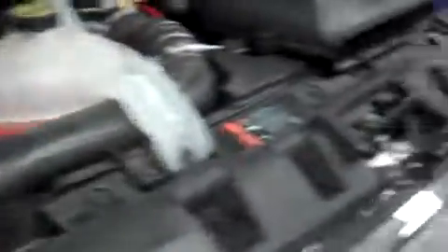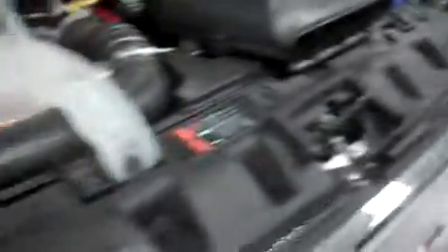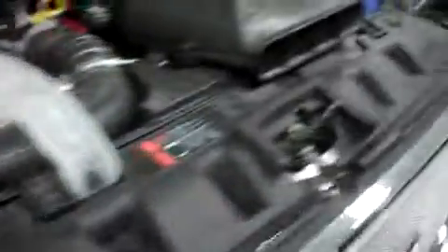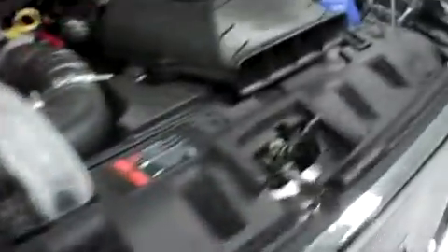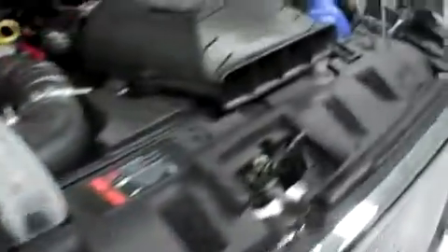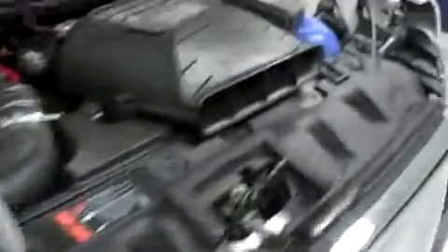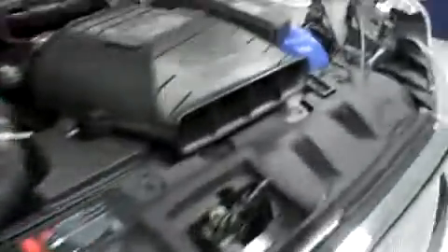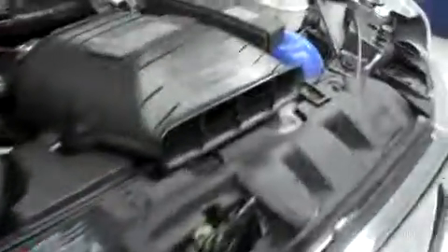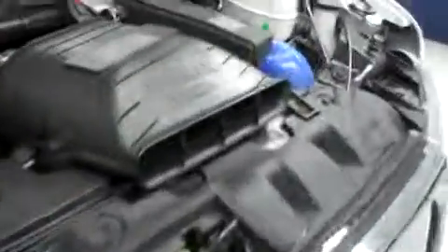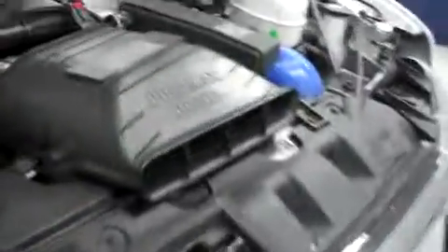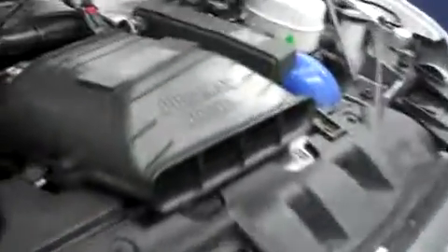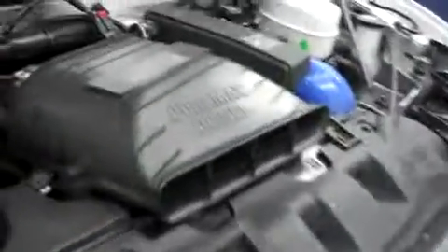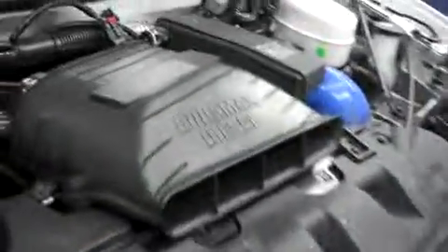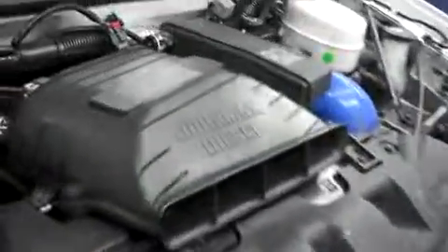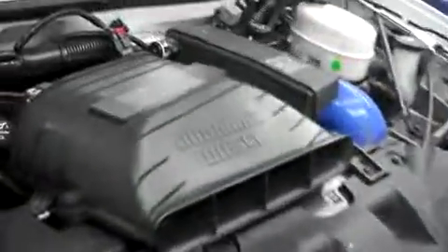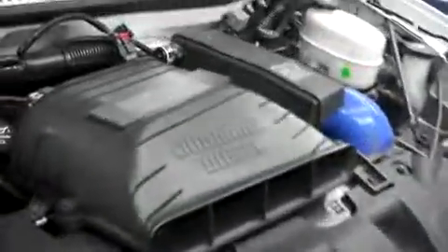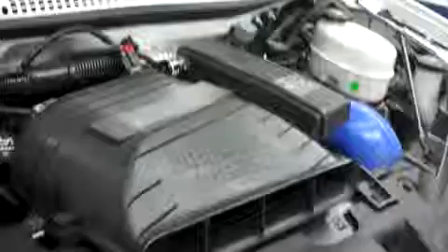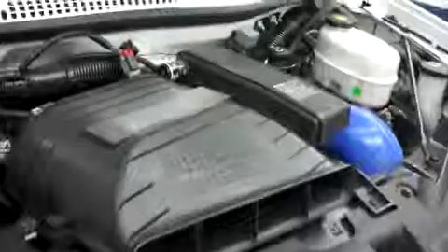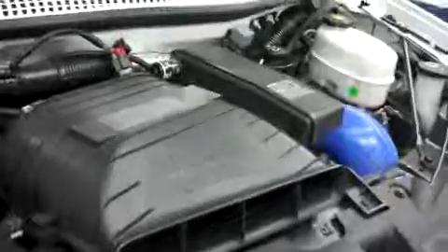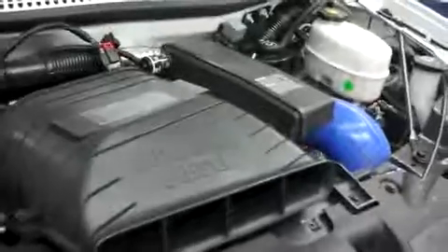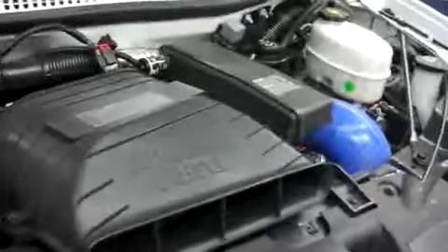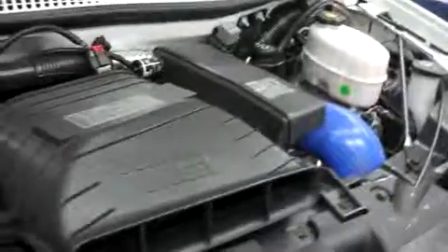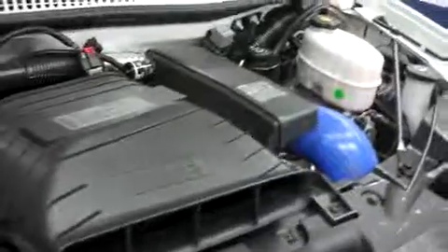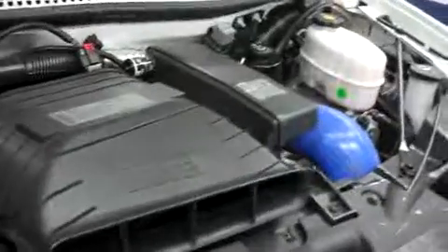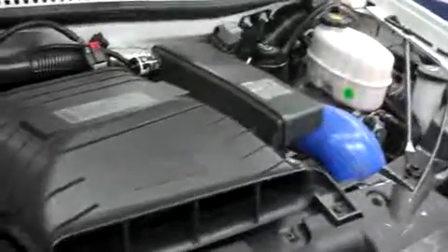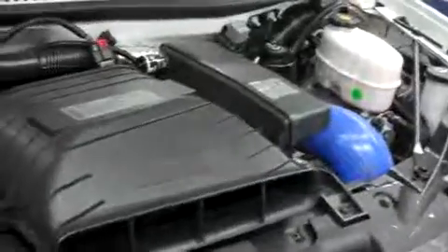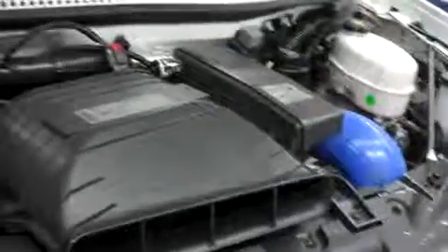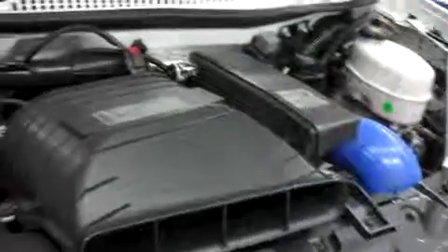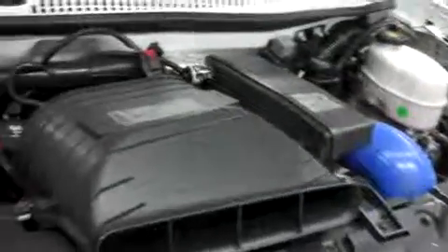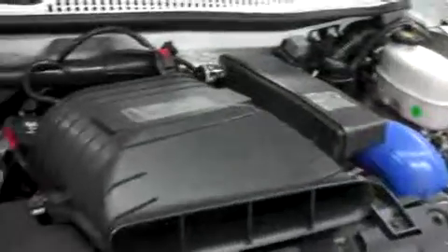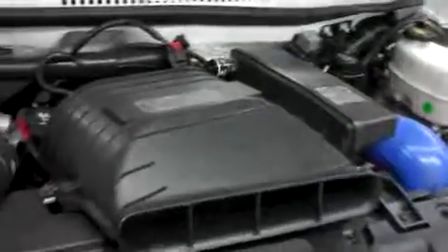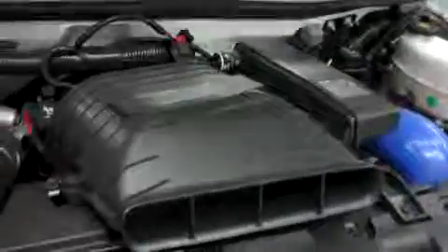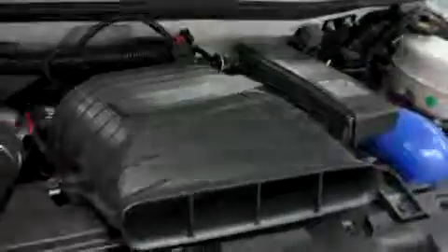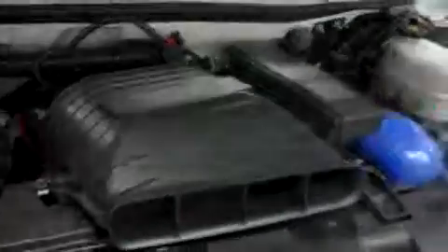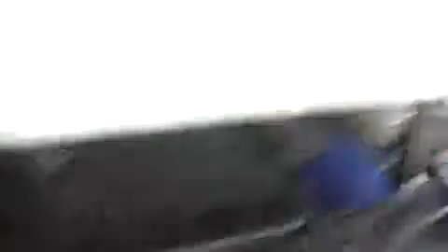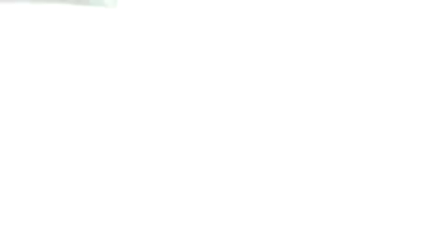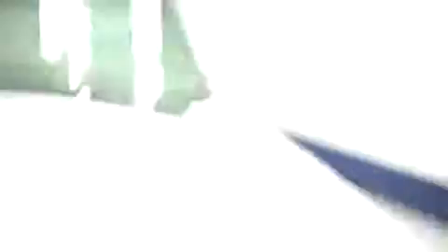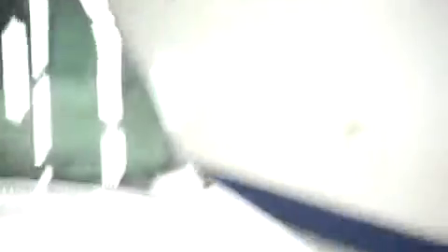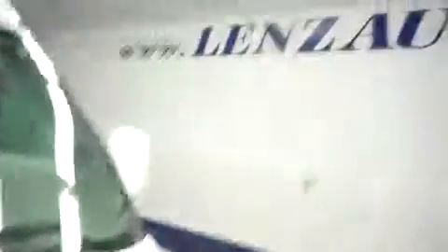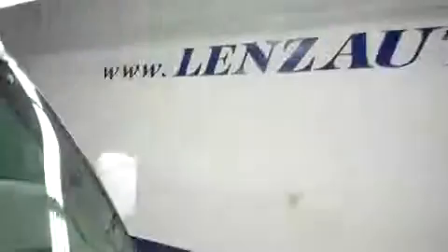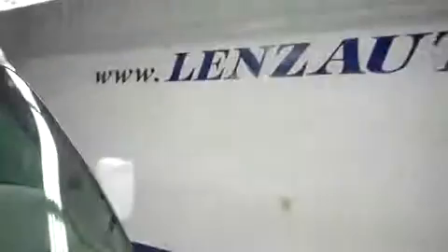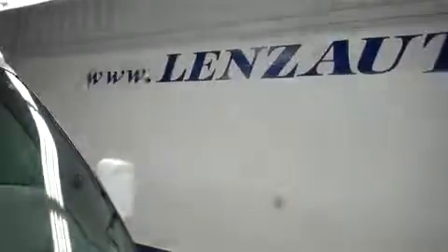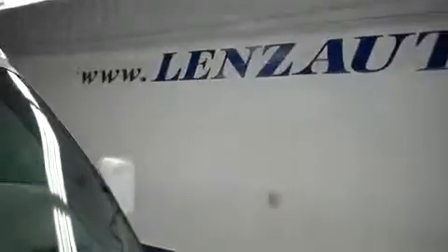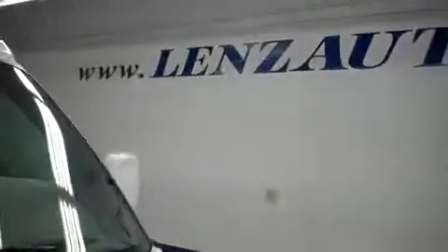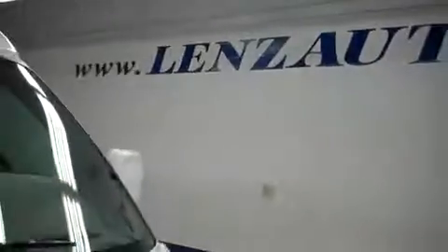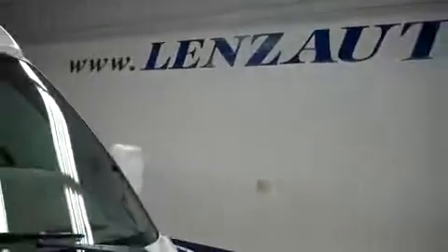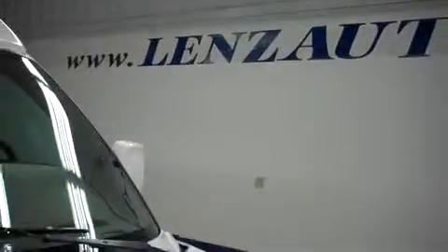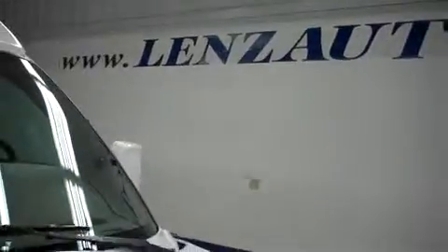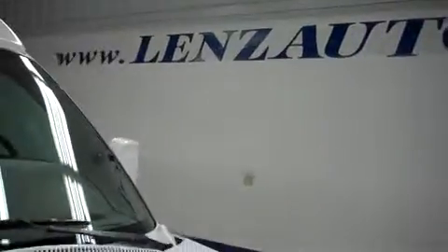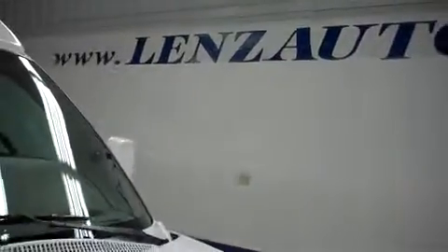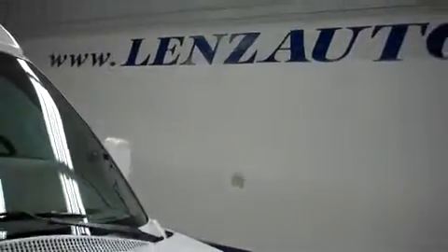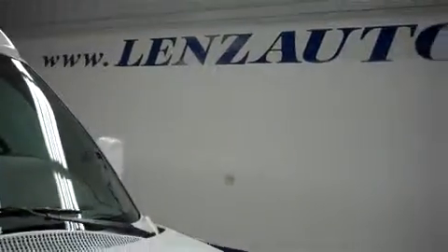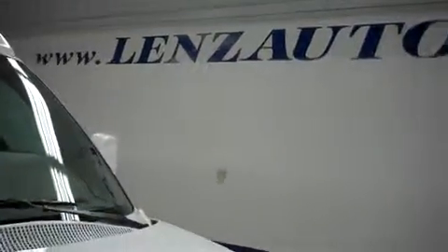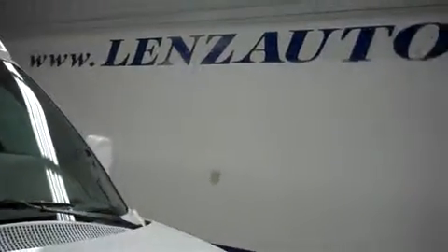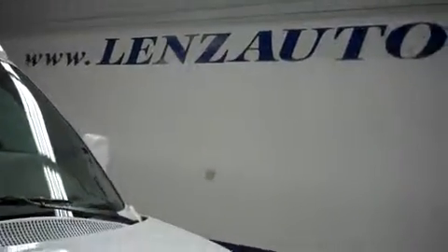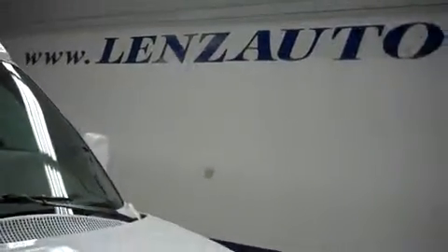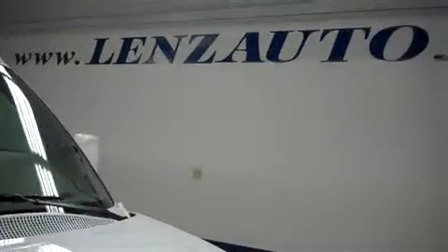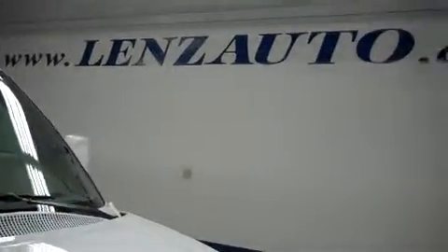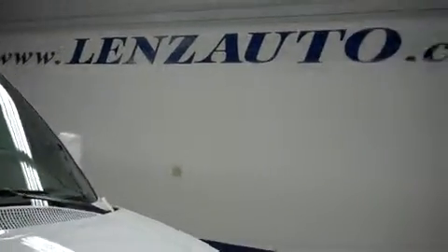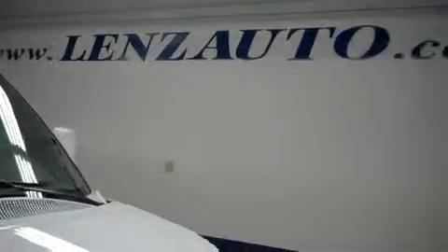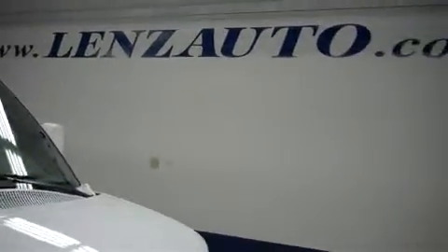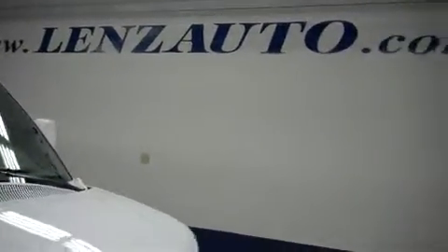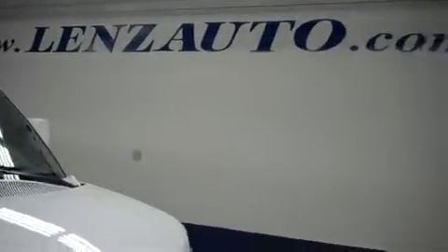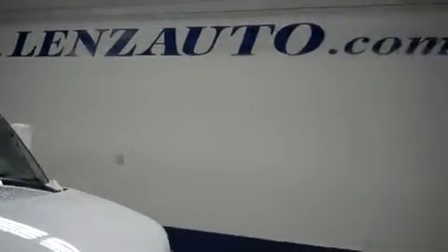For more pictures of this vehicle or the over 500 in stock, please visit our website at www.lensauto.com. Thank you.